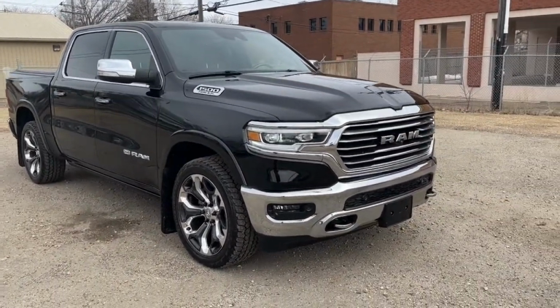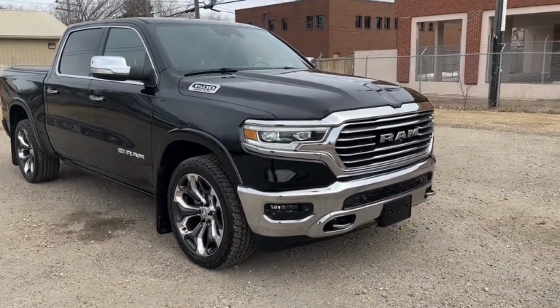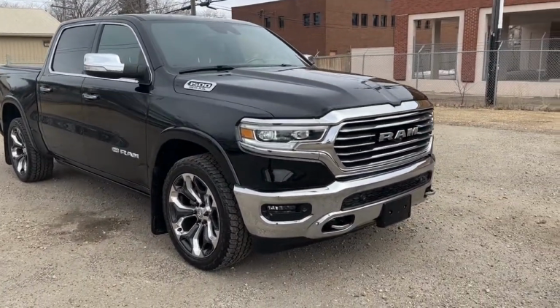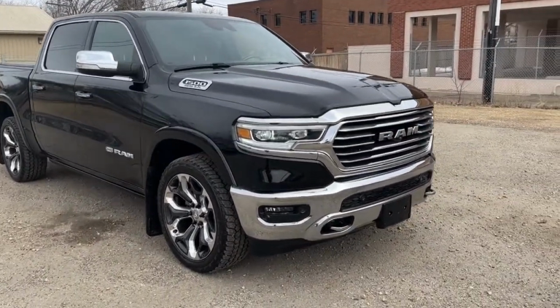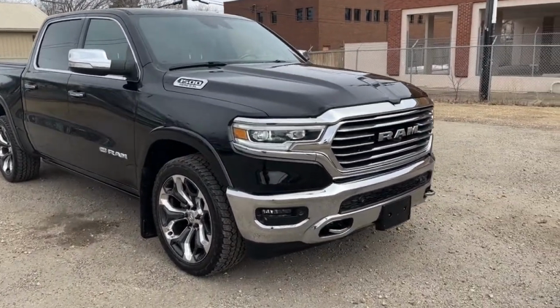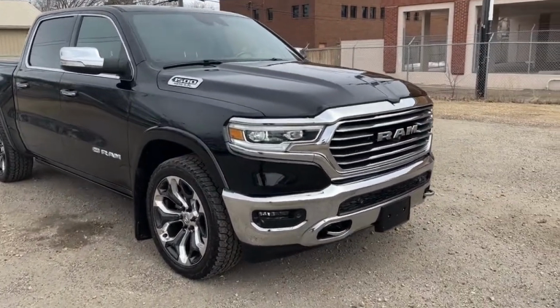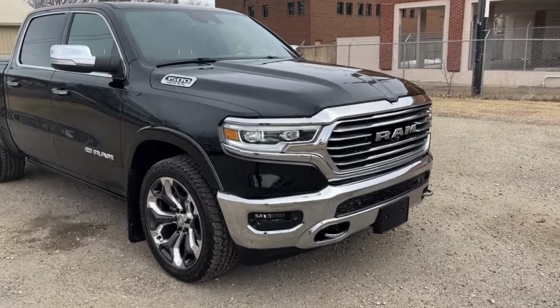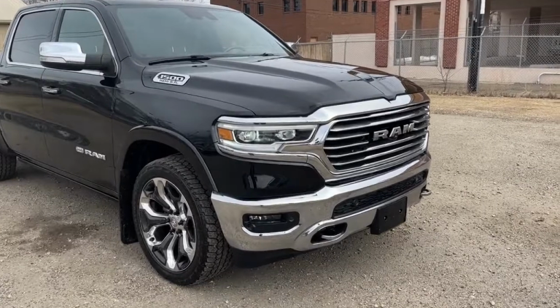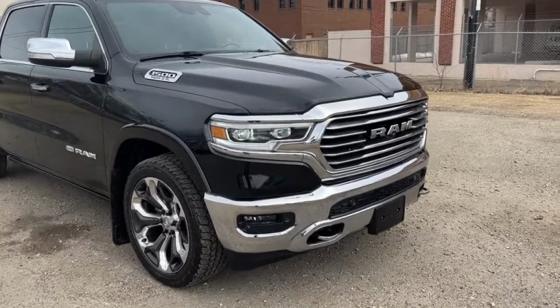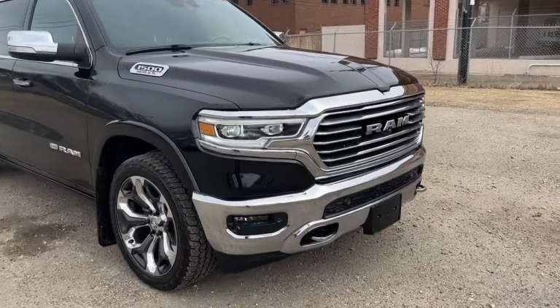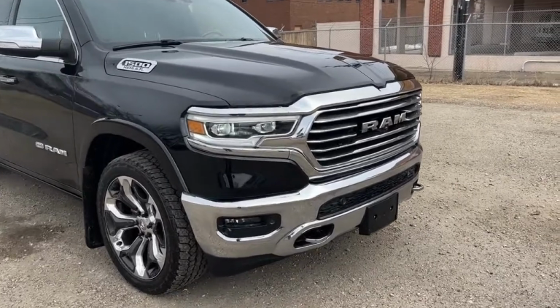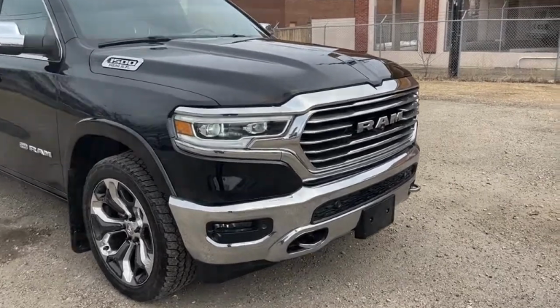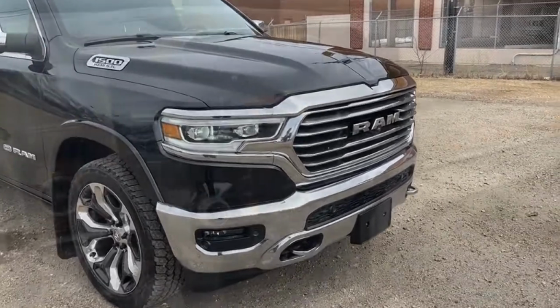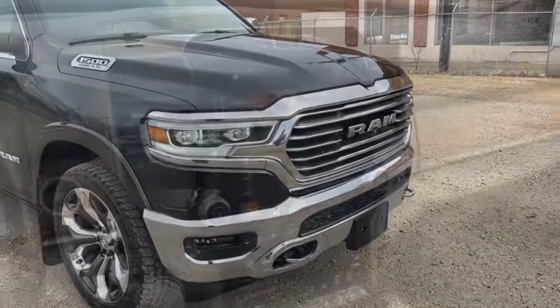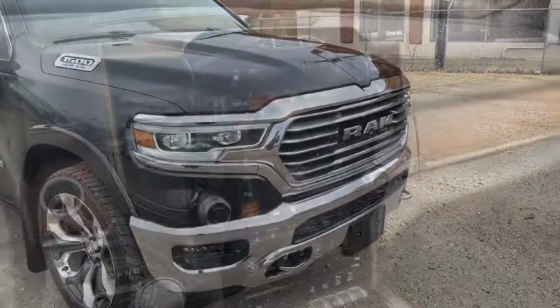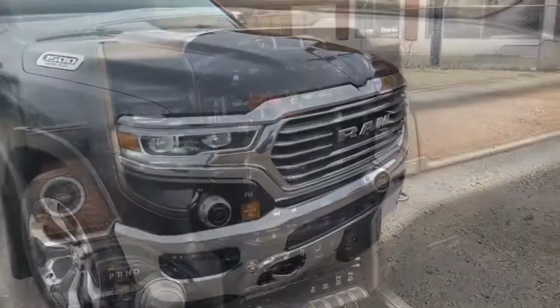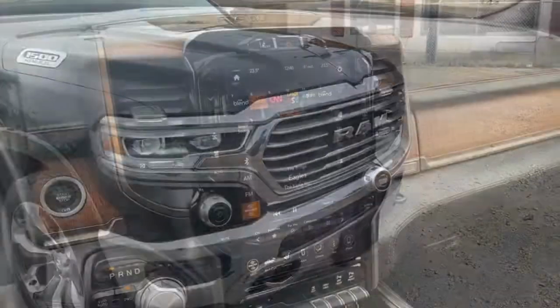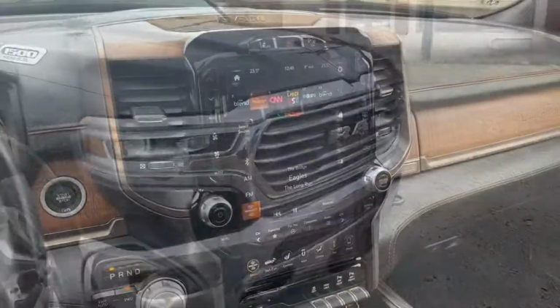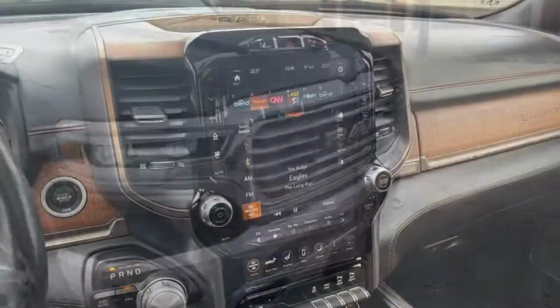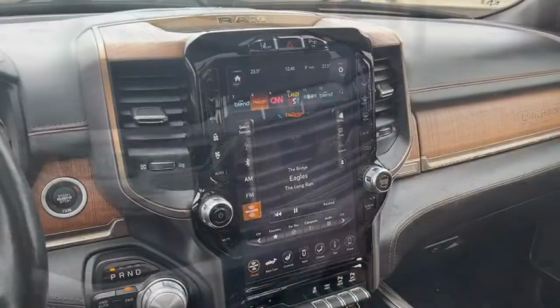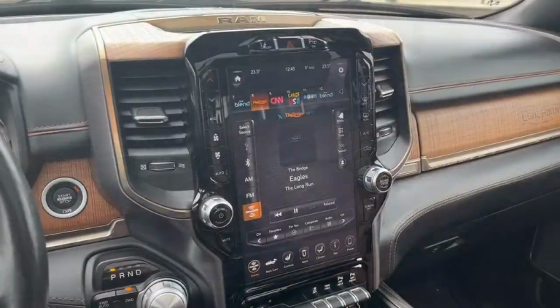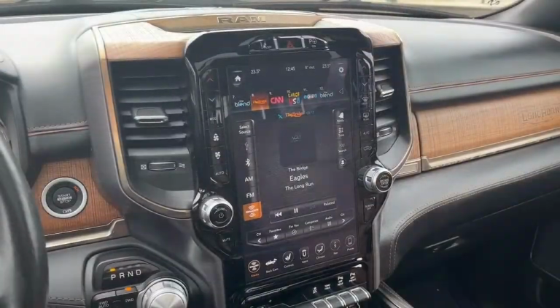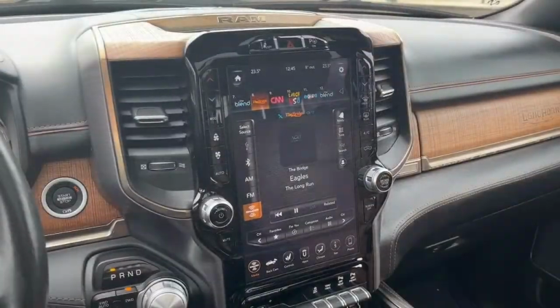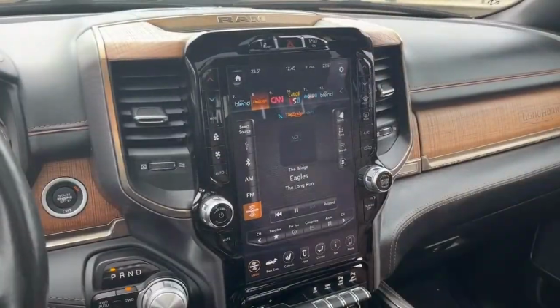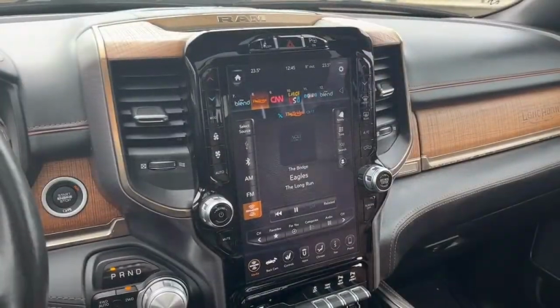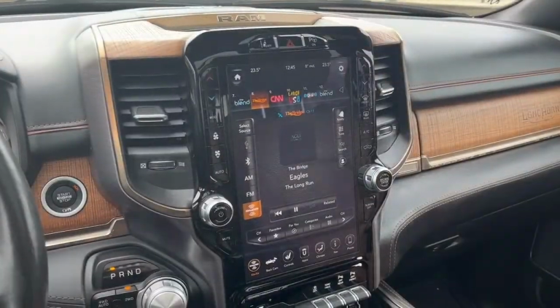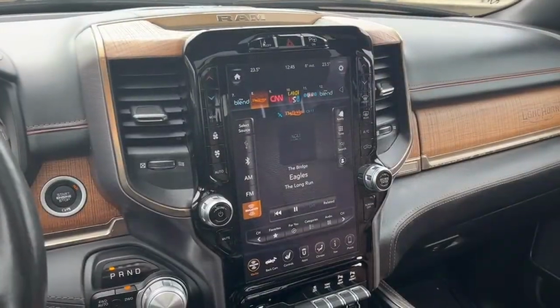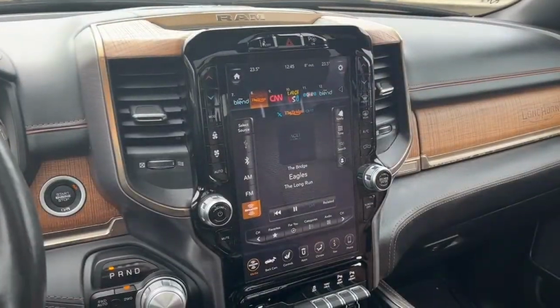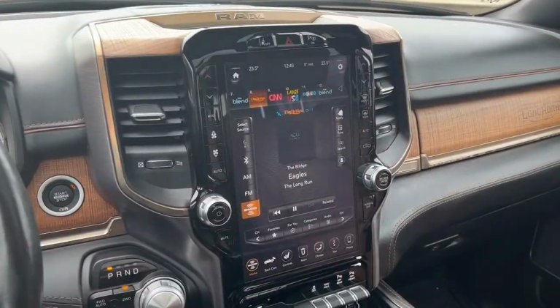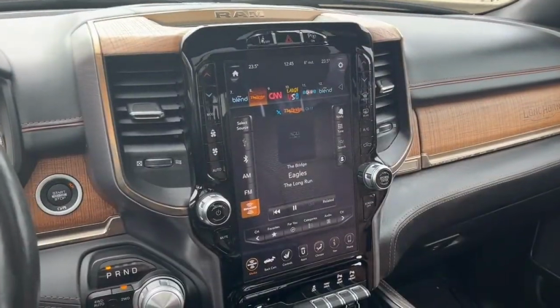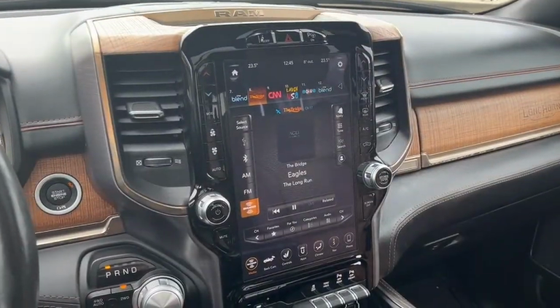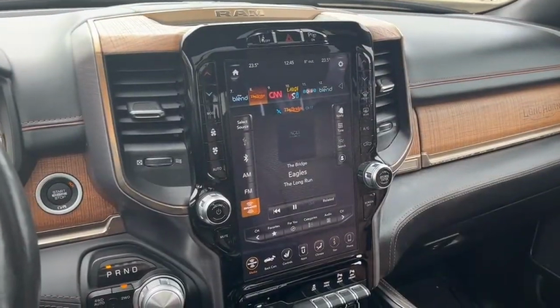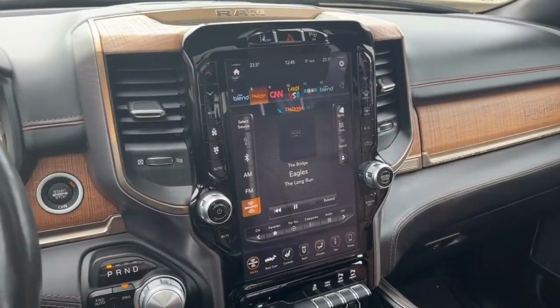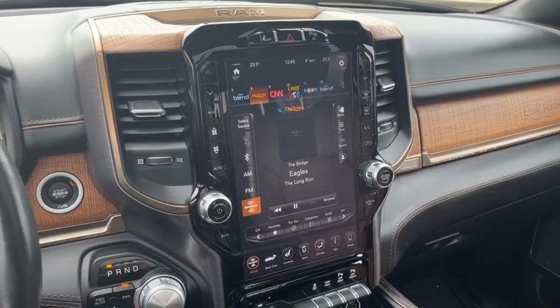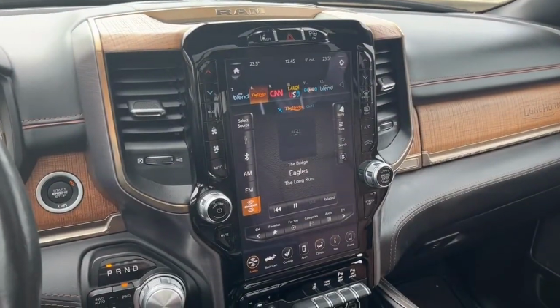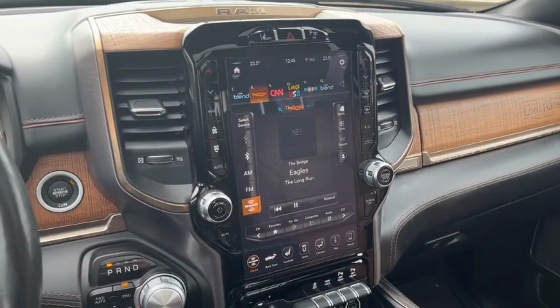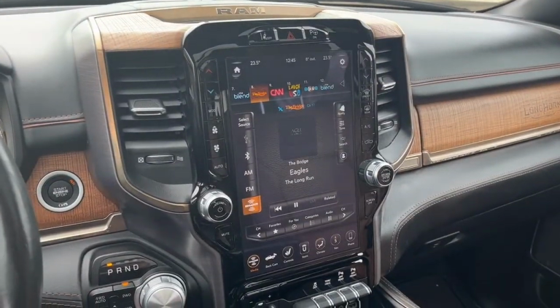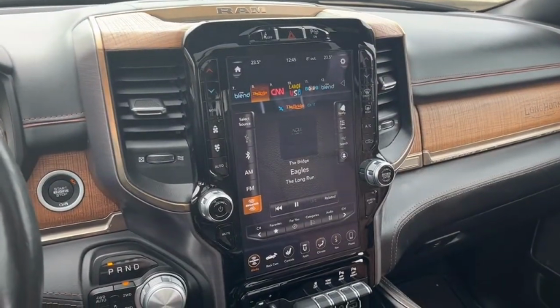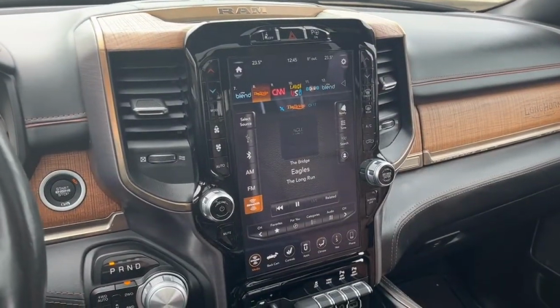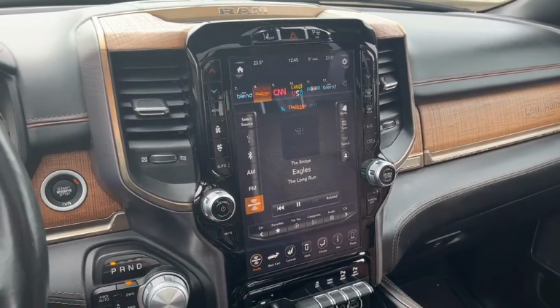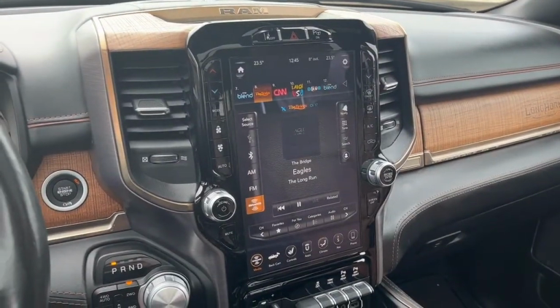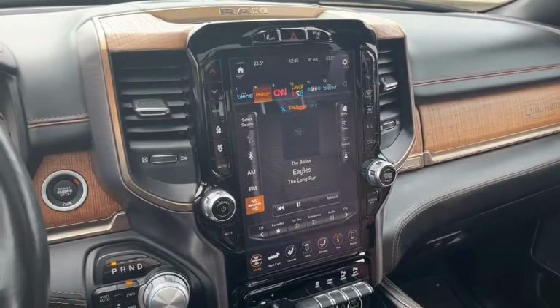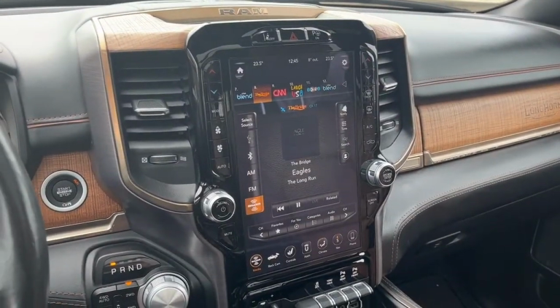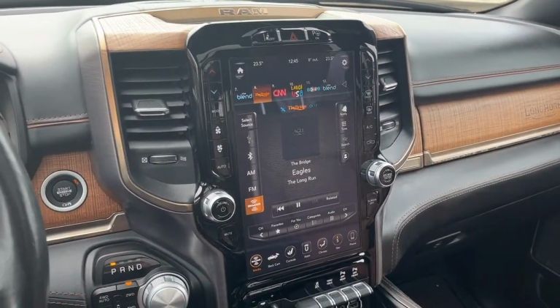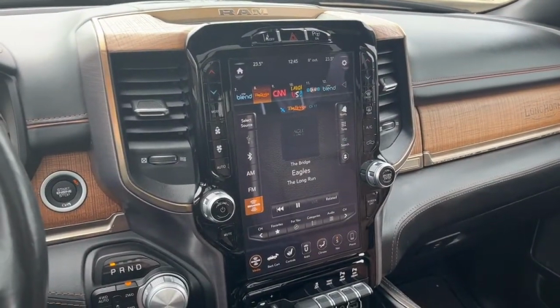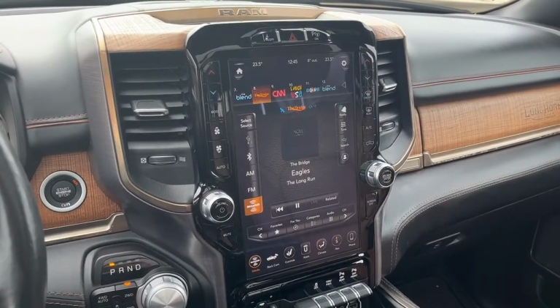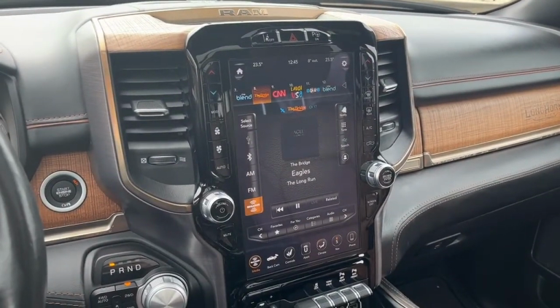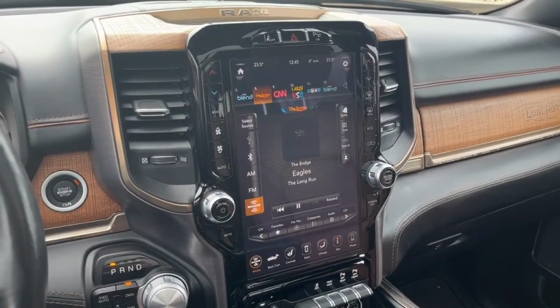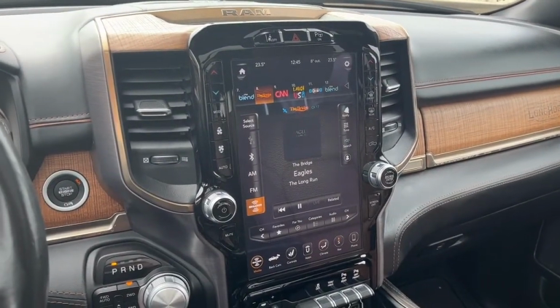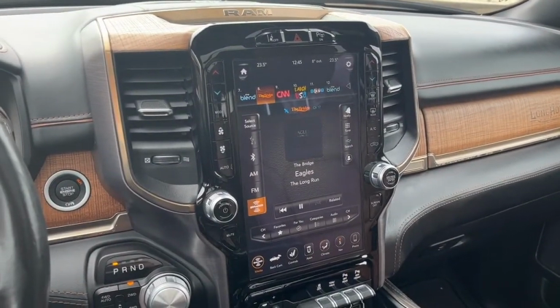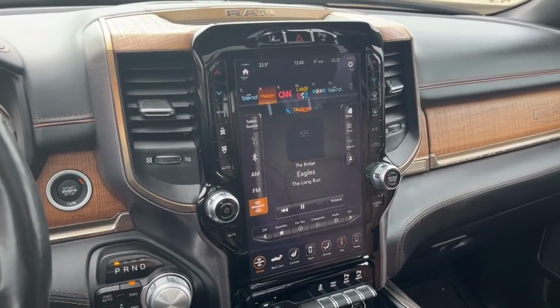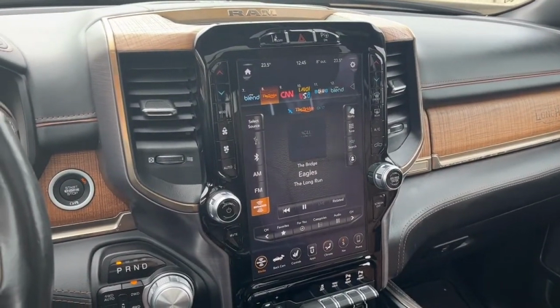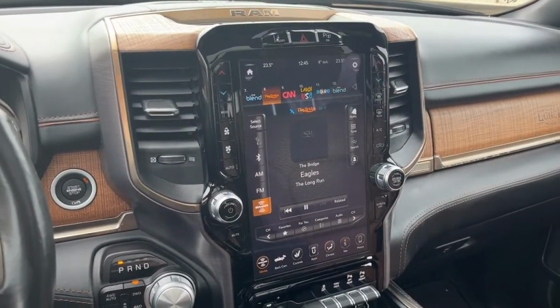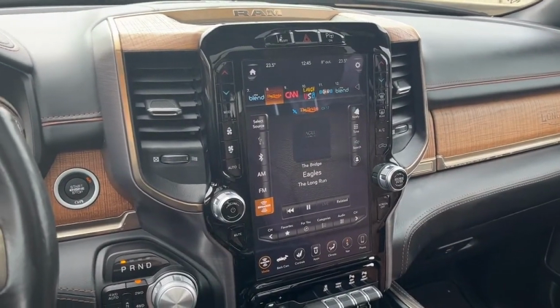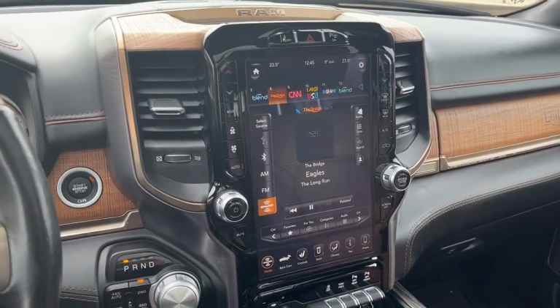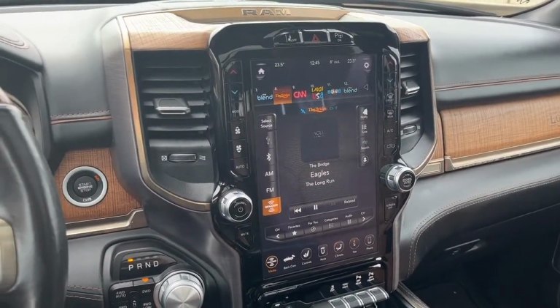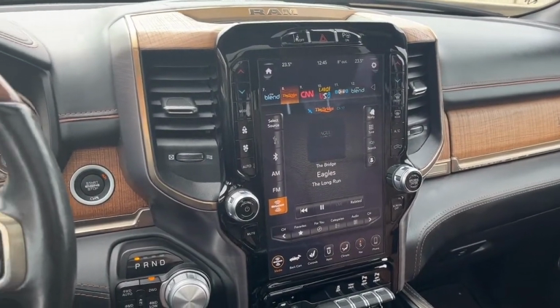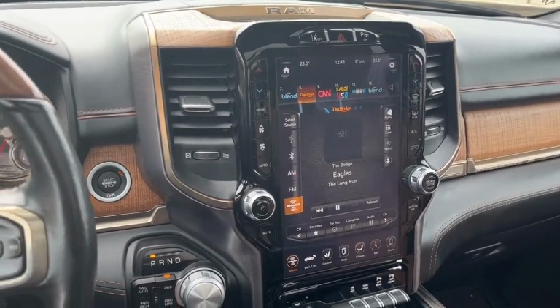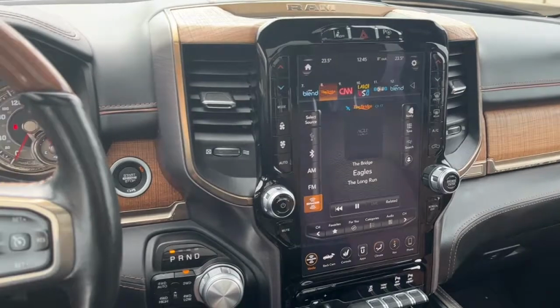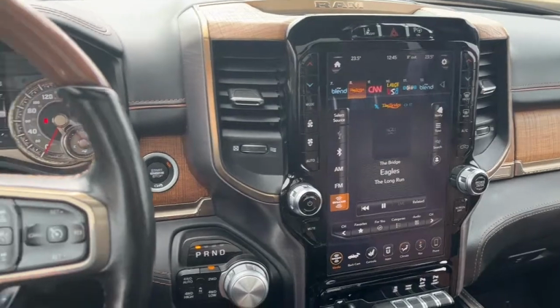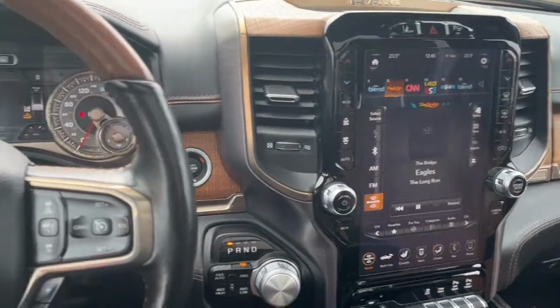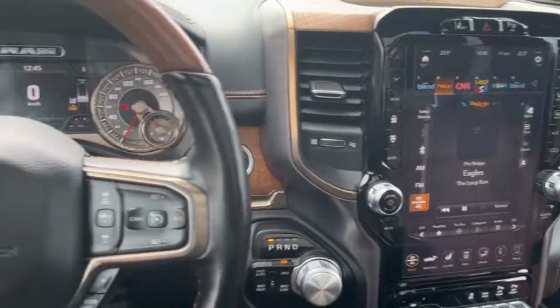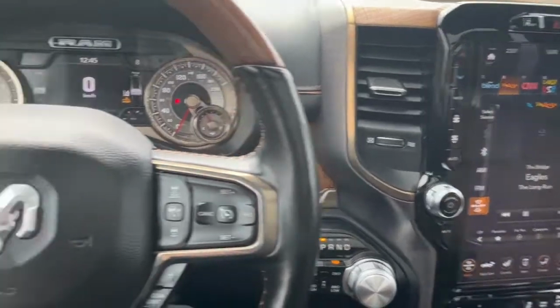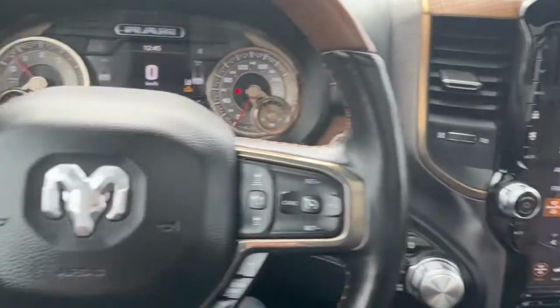Alright, let's take a look inside. Now sitting inside the Ram, I'll run through some of the features that this vehicle has.